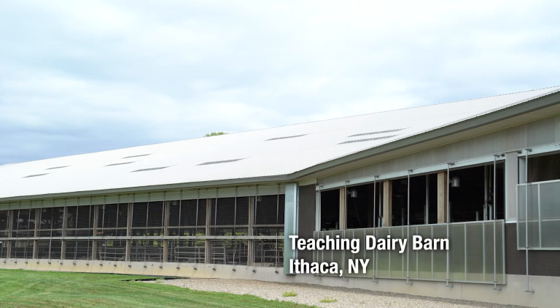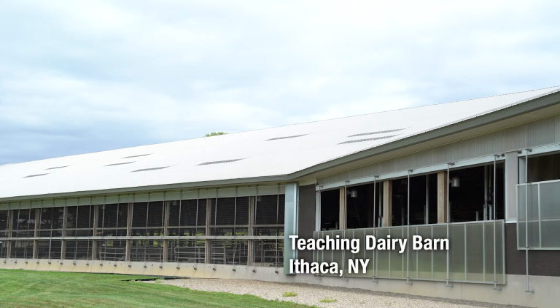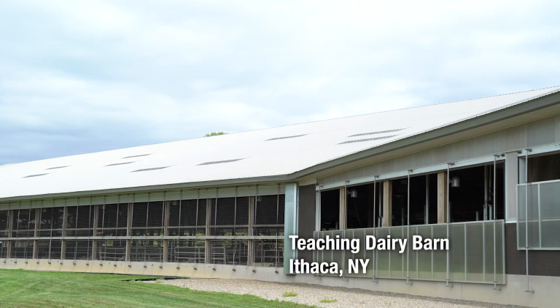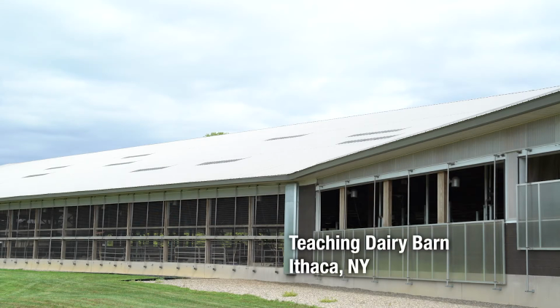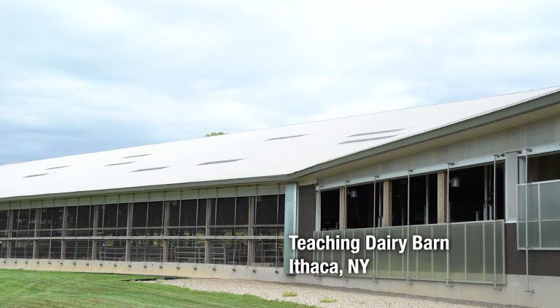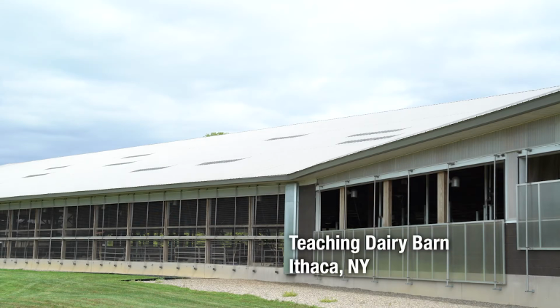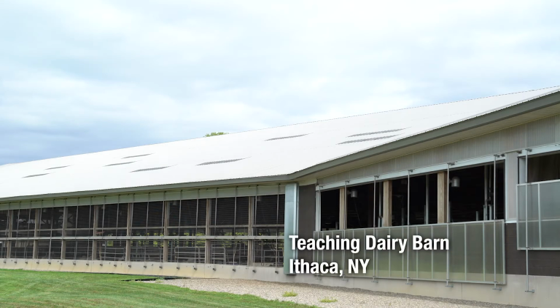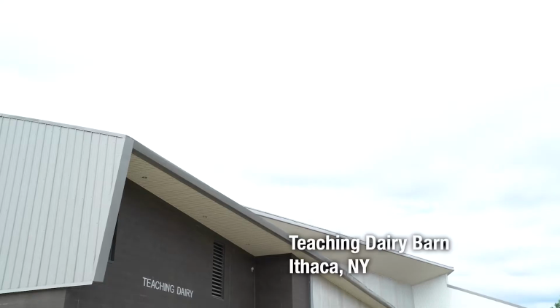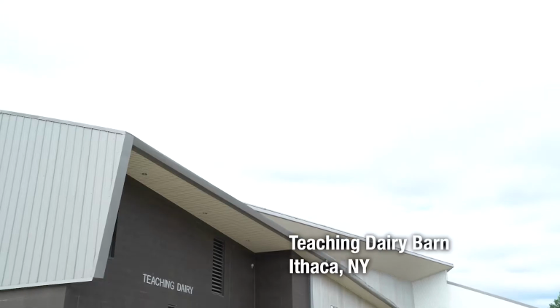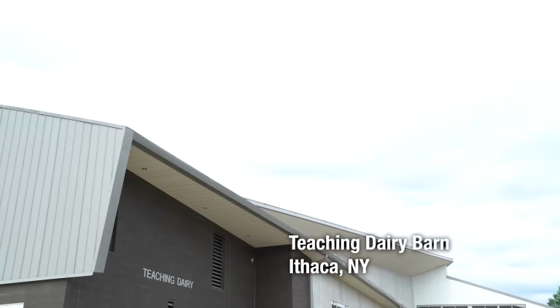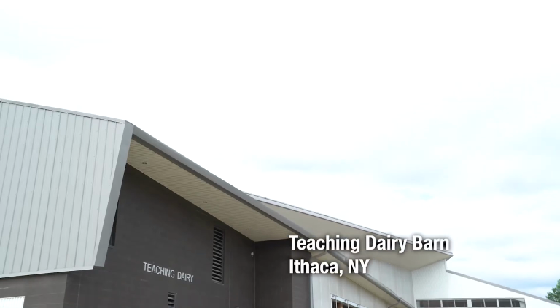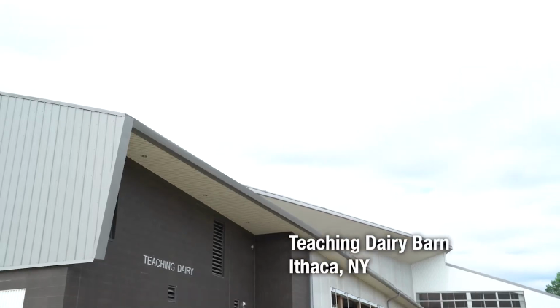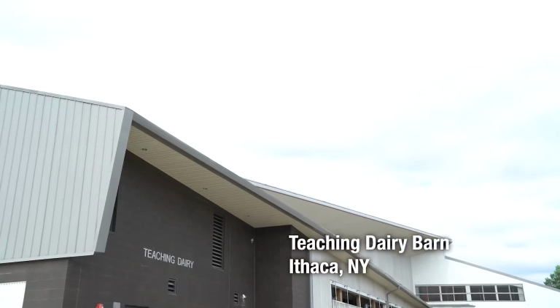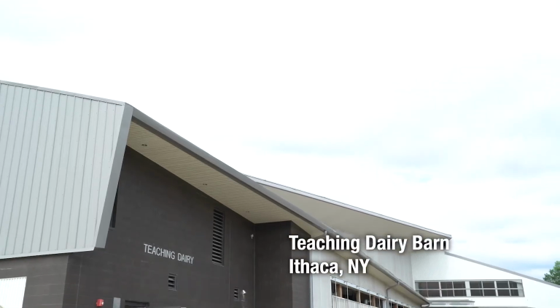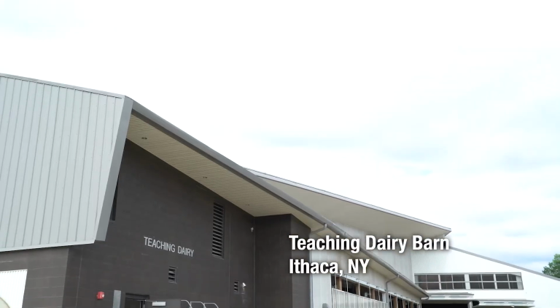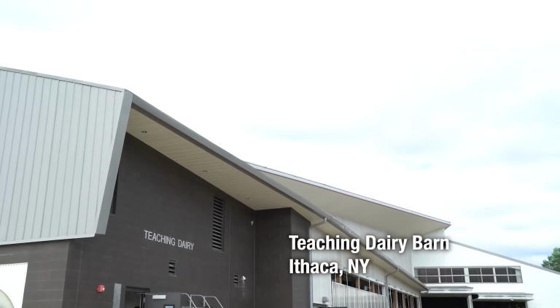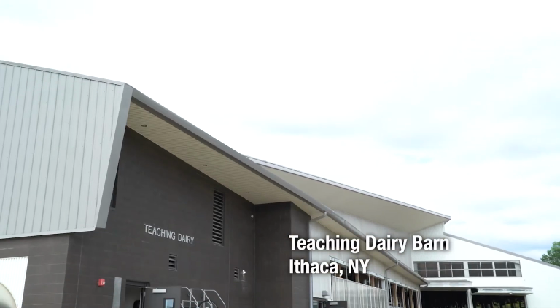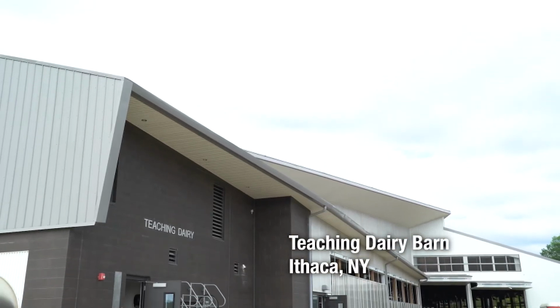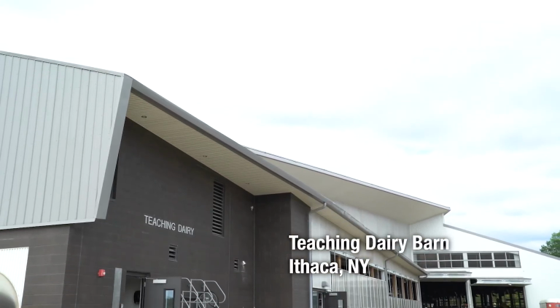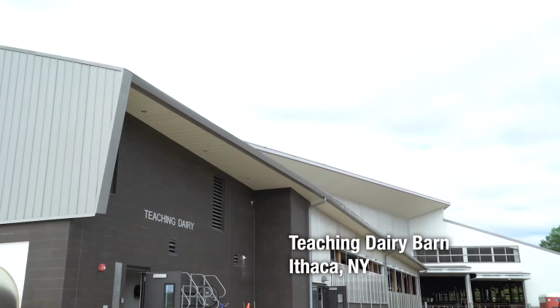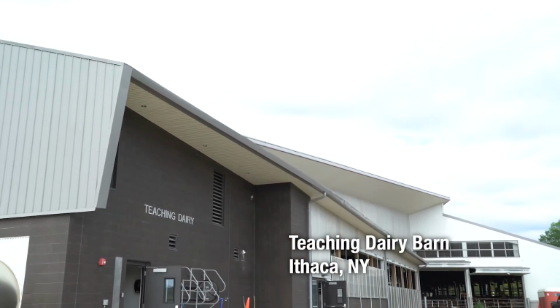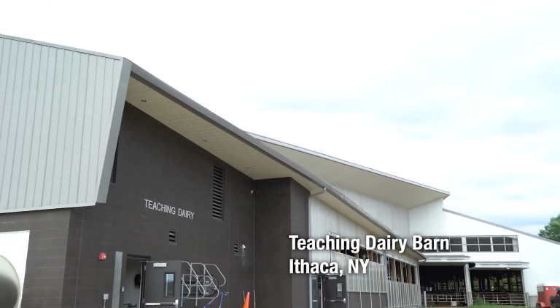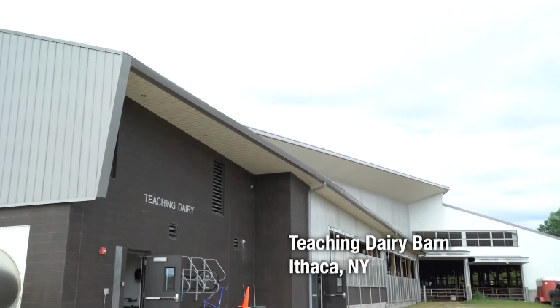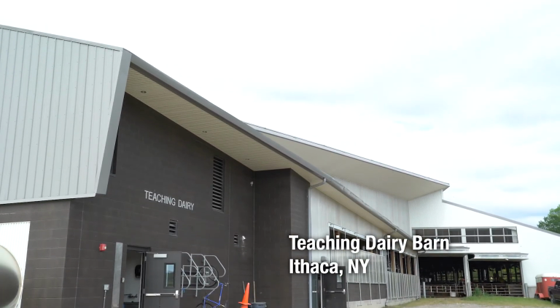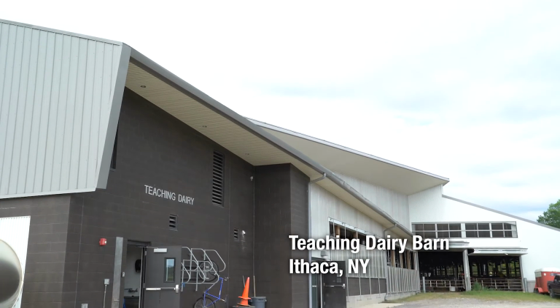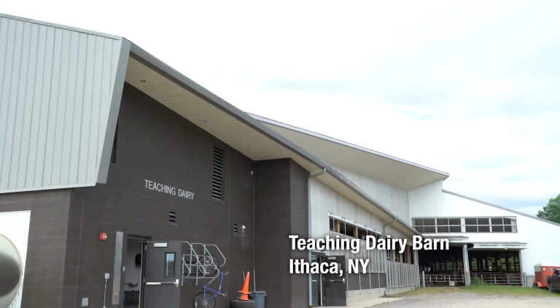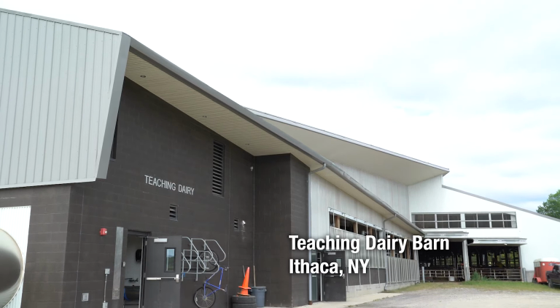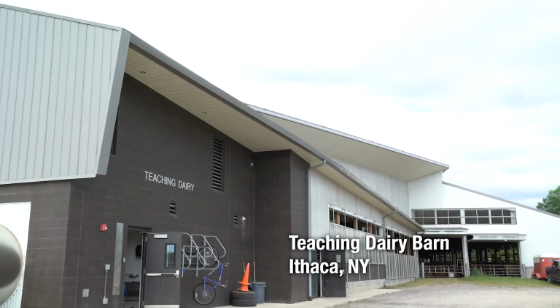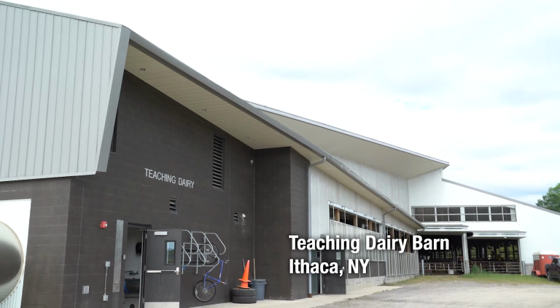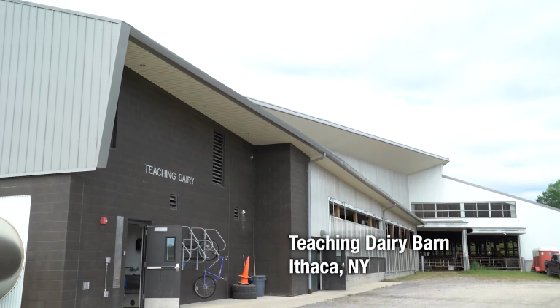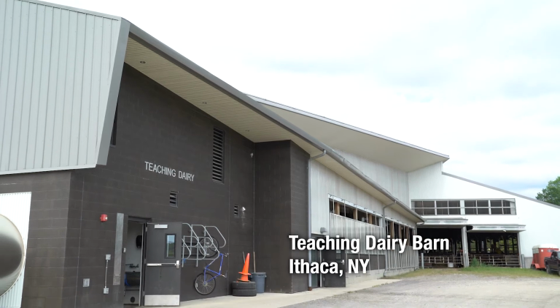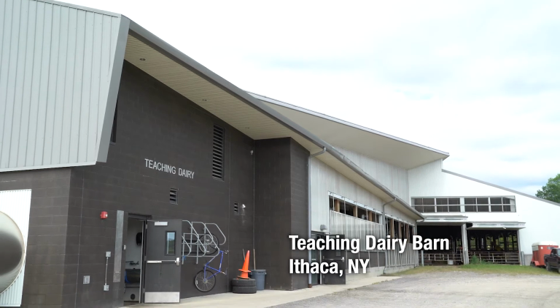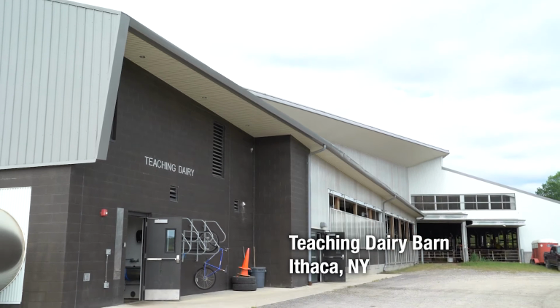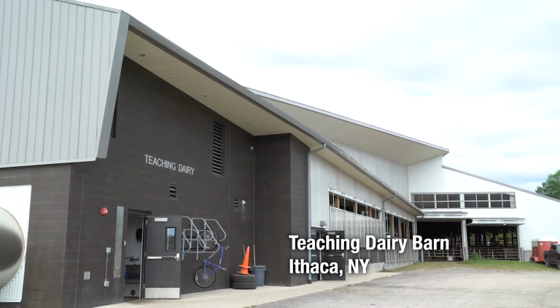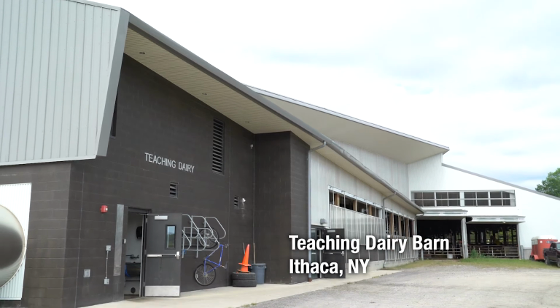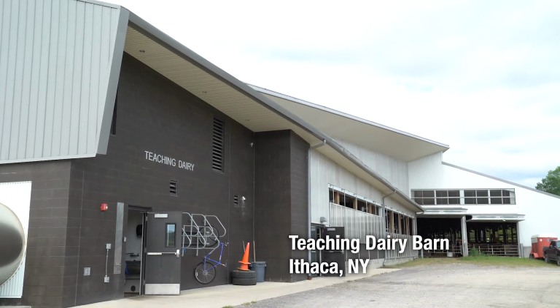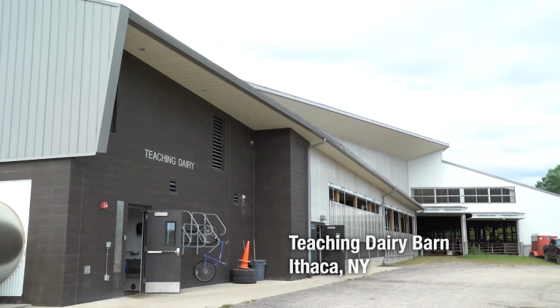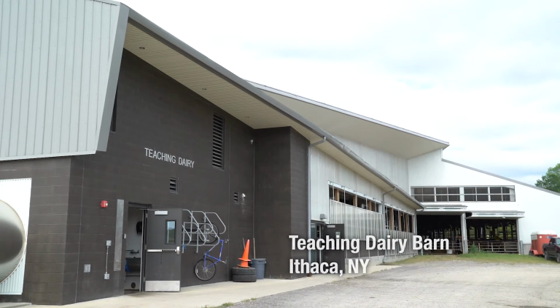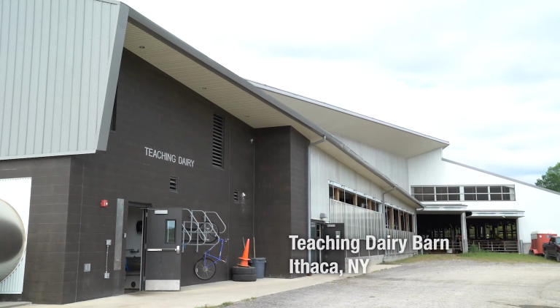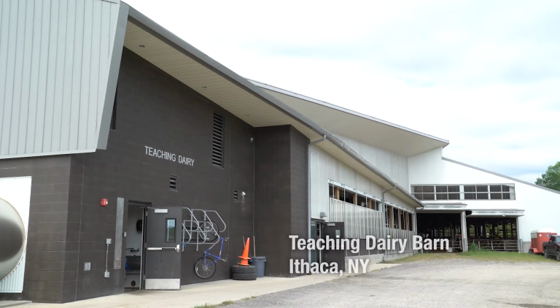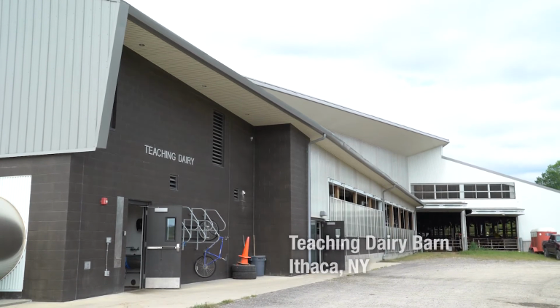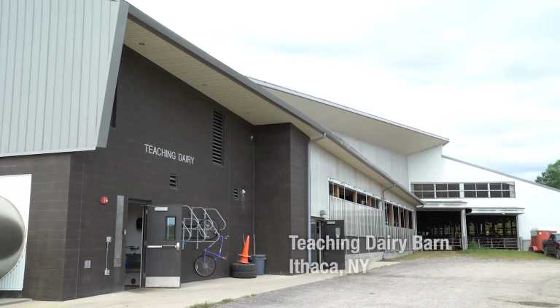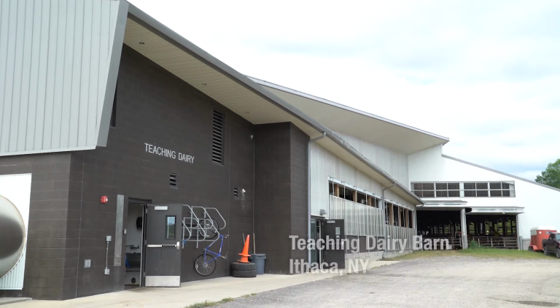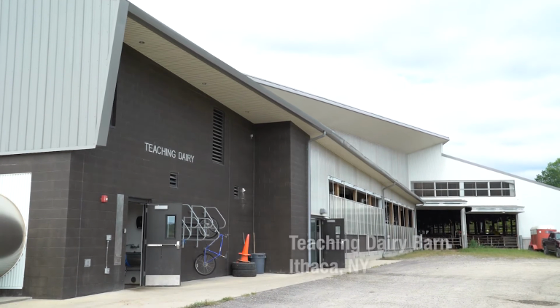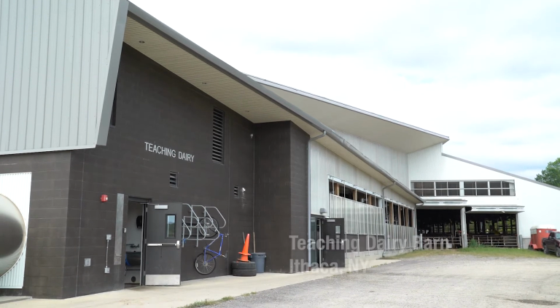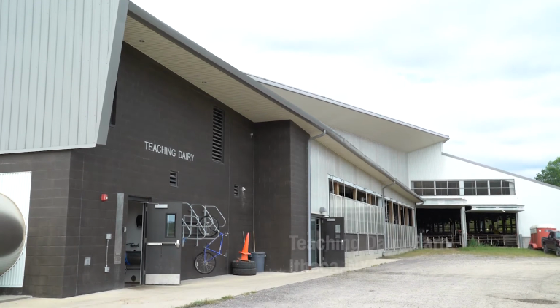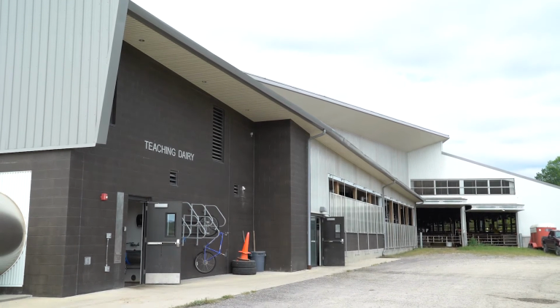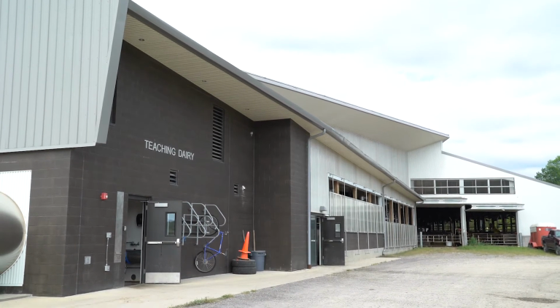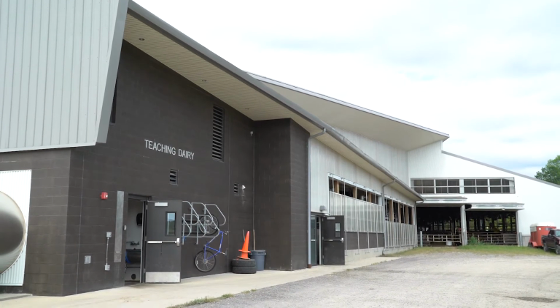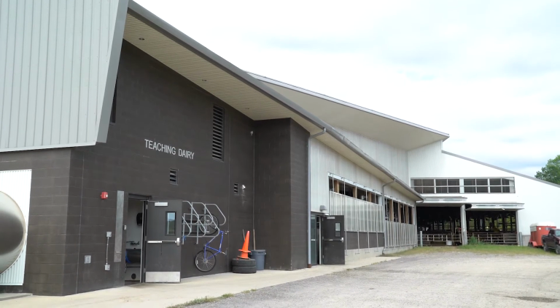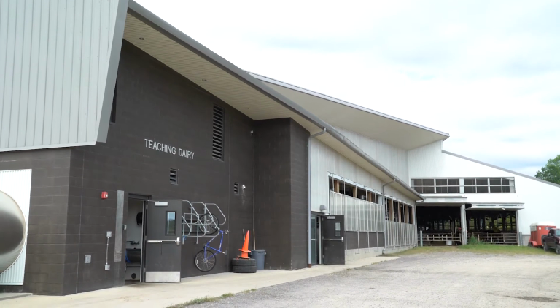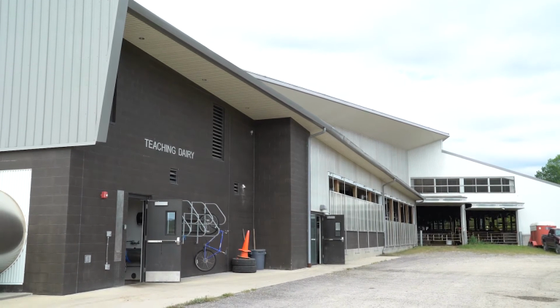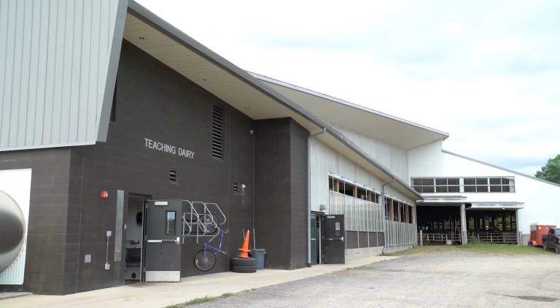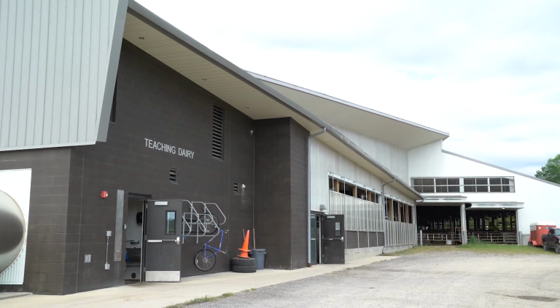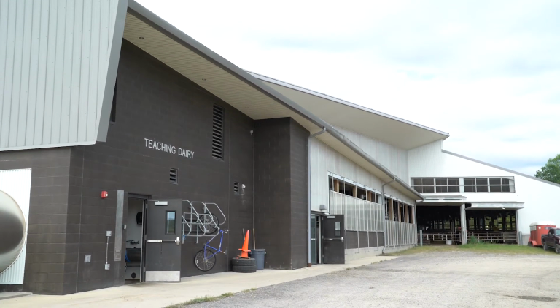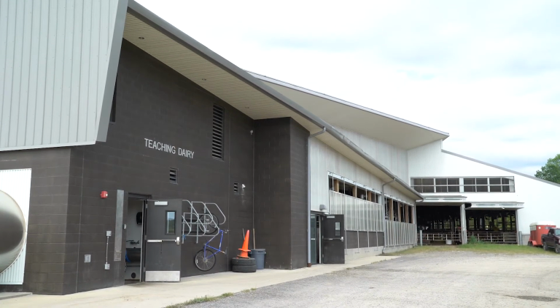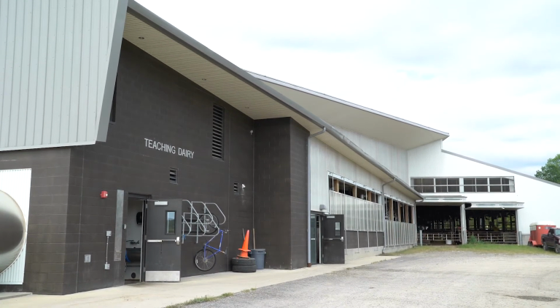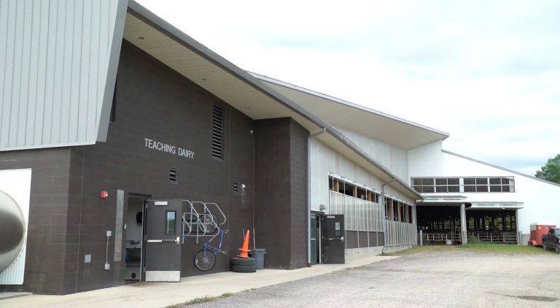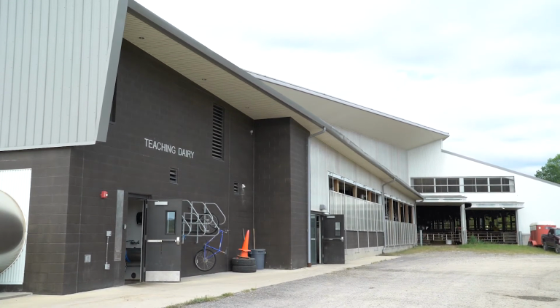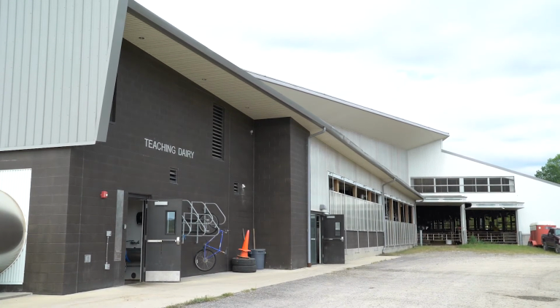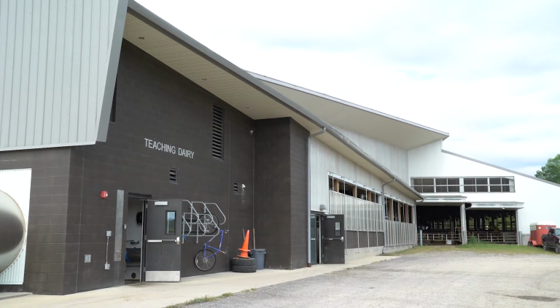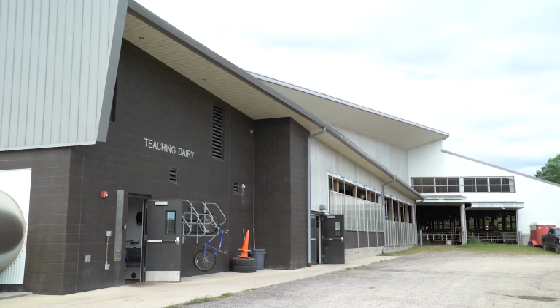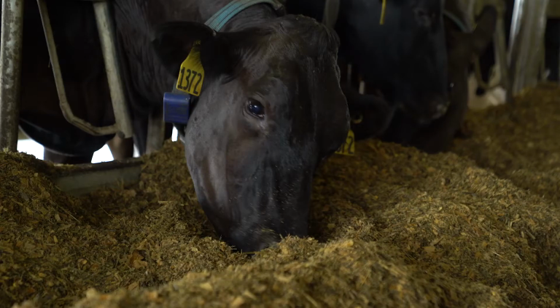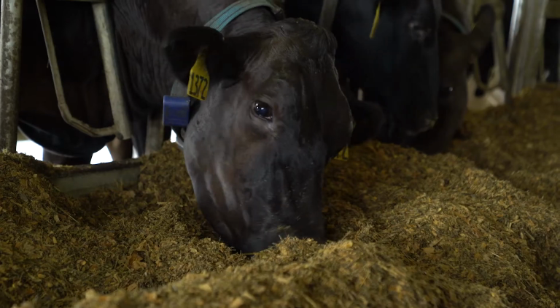My name is Paul Jeanette. I'm the Director of Biocontainment Operations here at the Cornell College of Veterinary Medicine, and we're here at the college's teaching dairy barn.